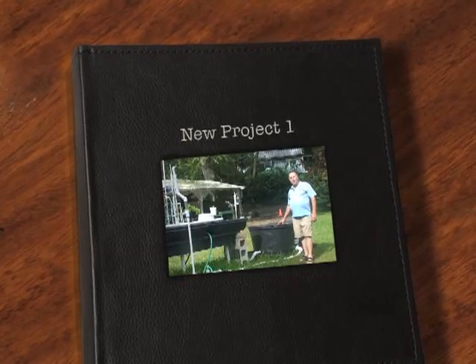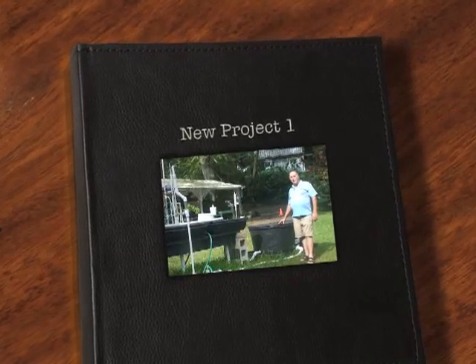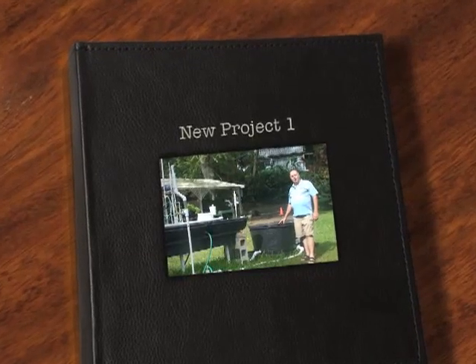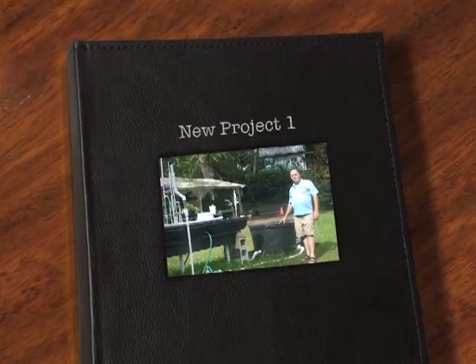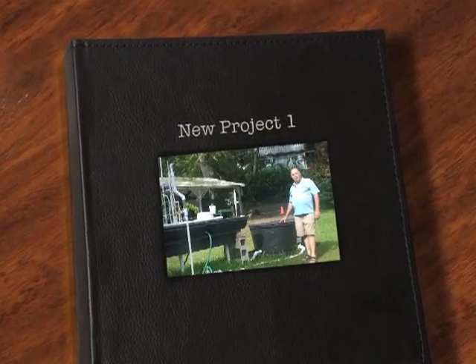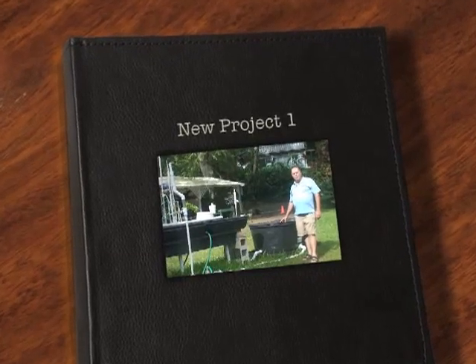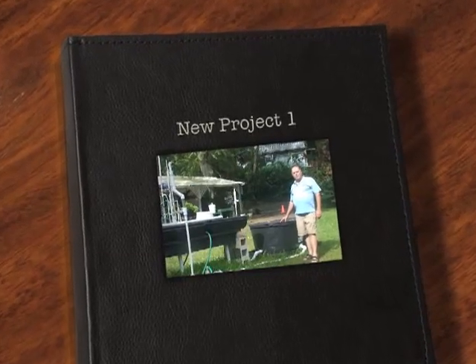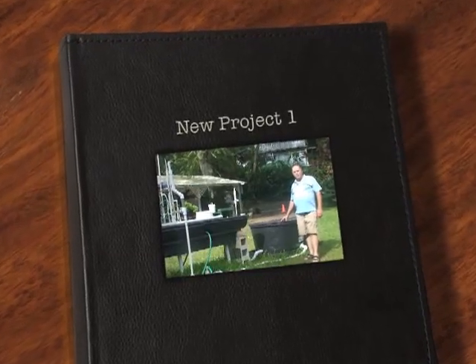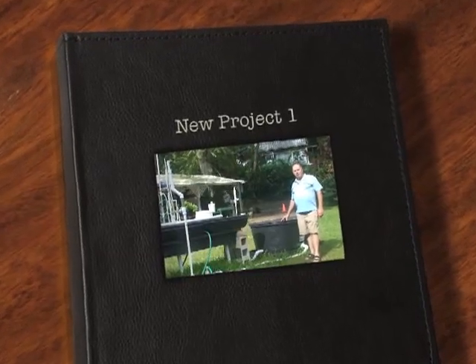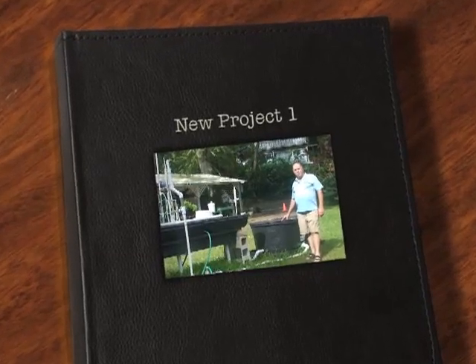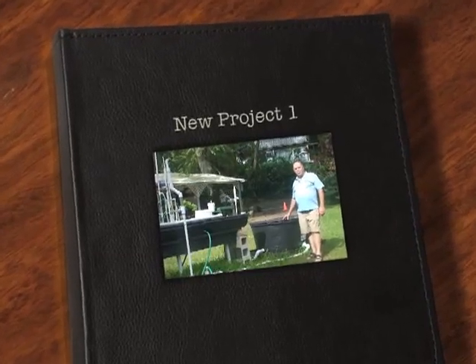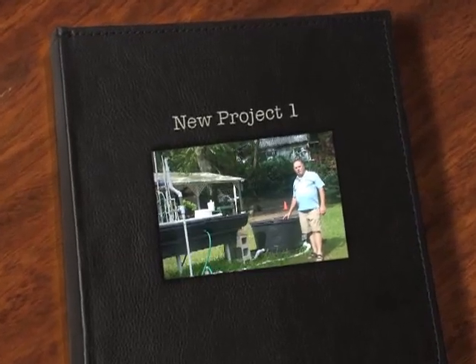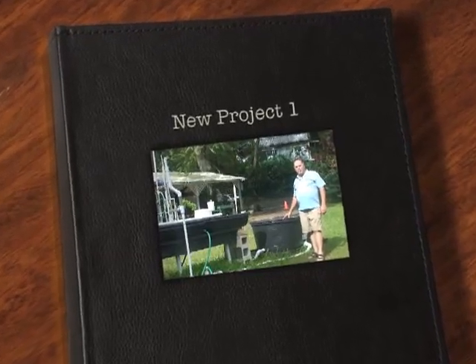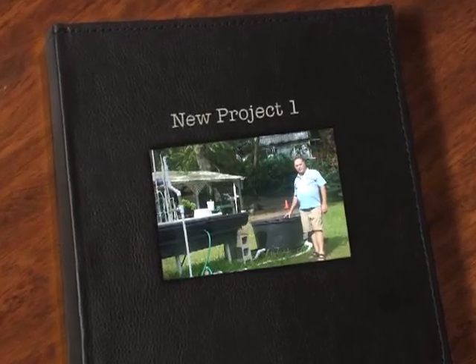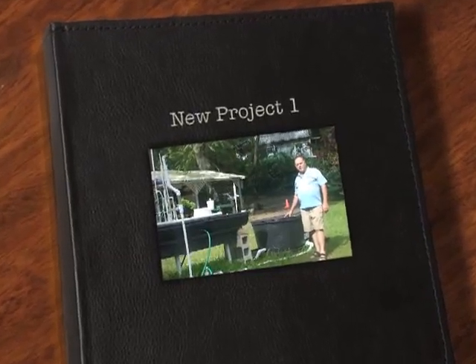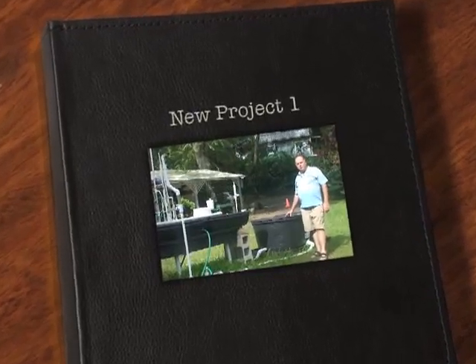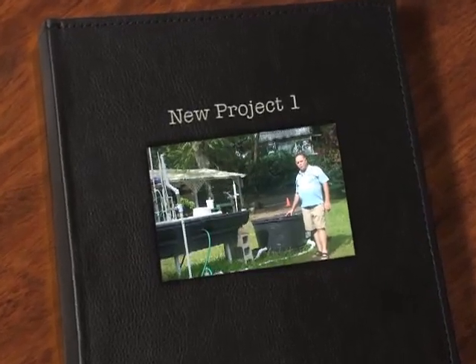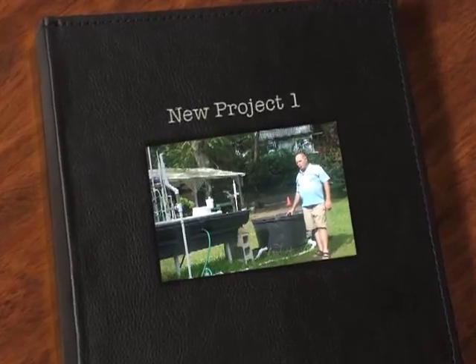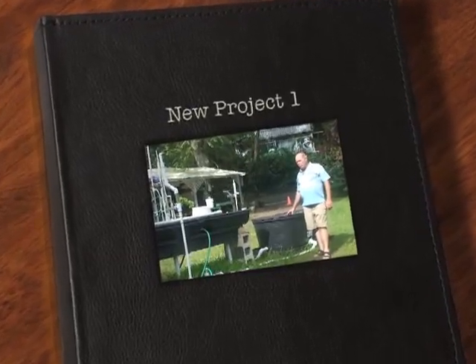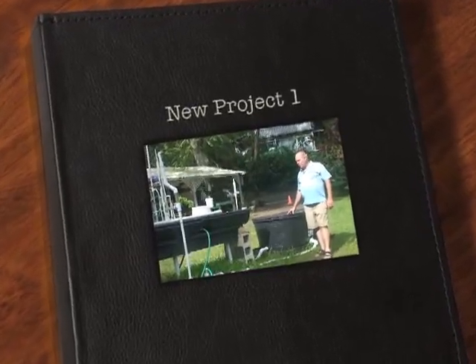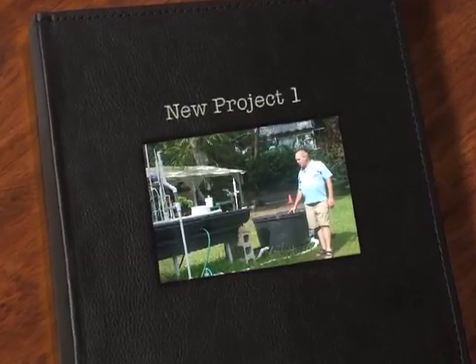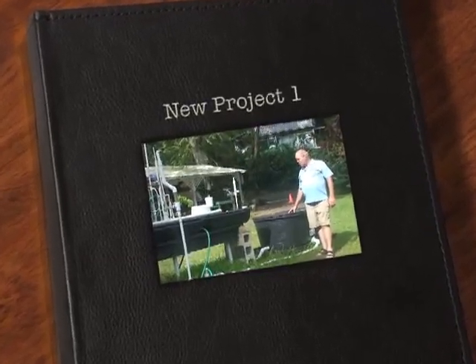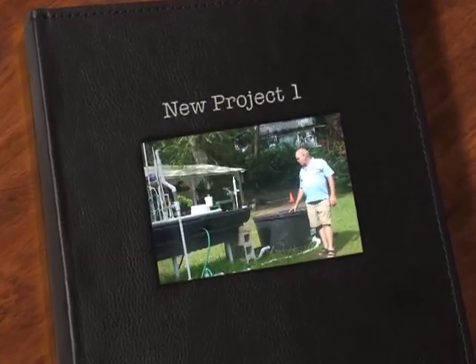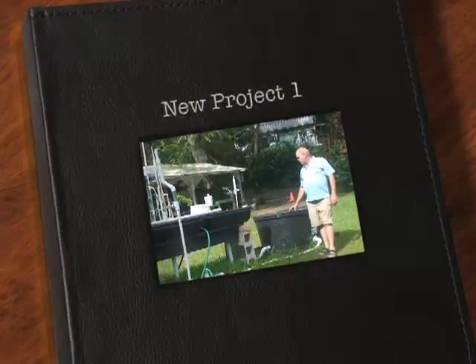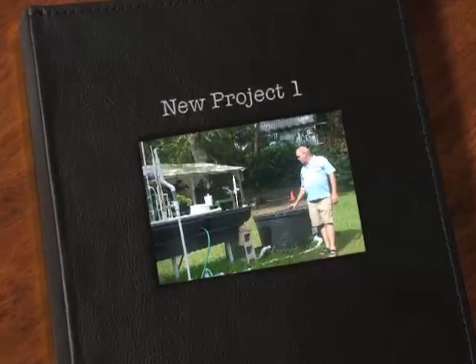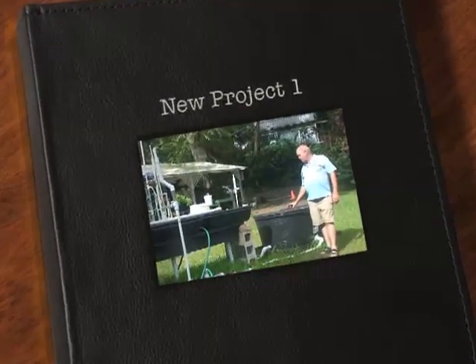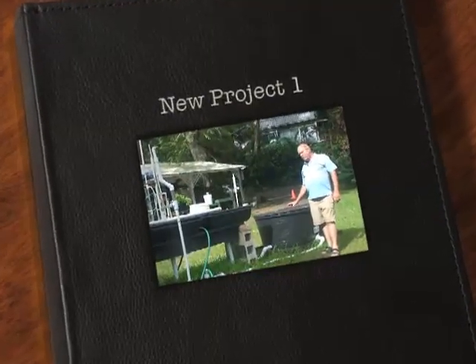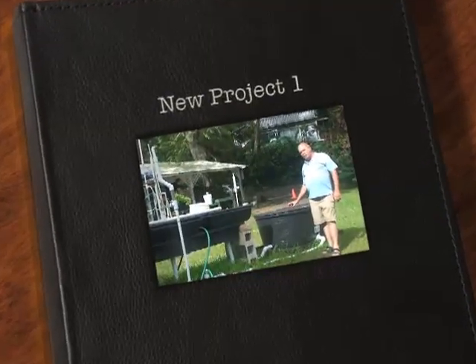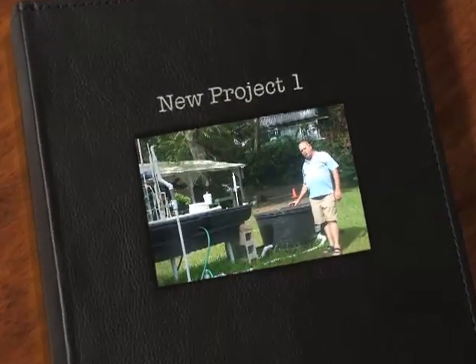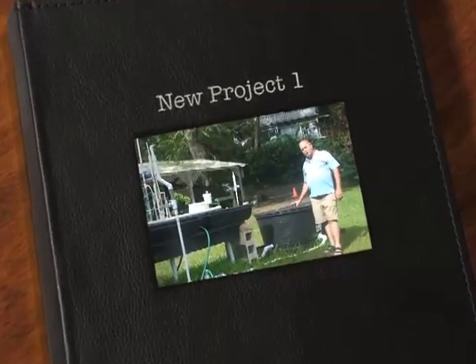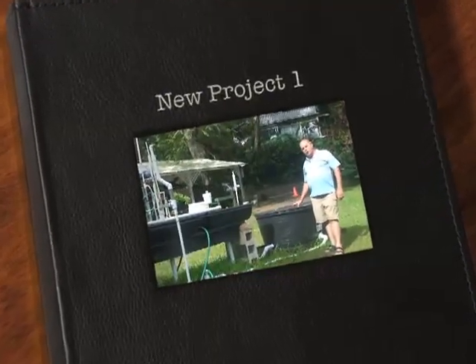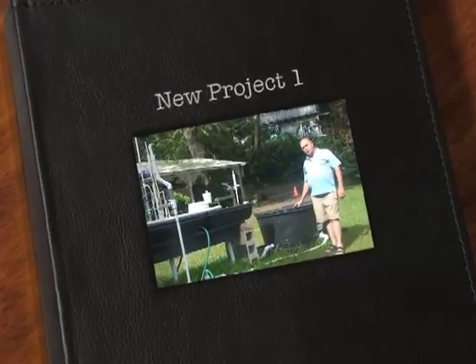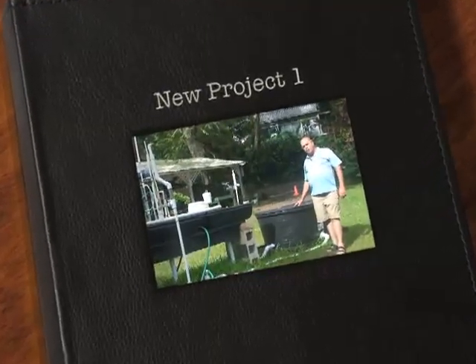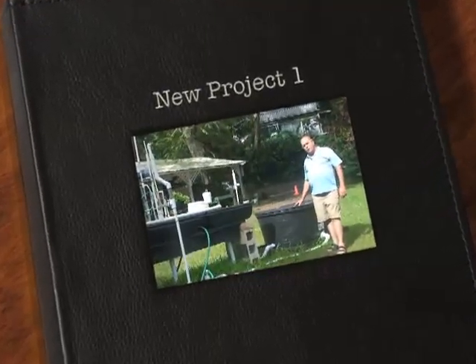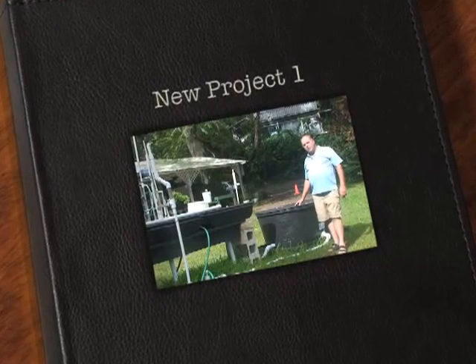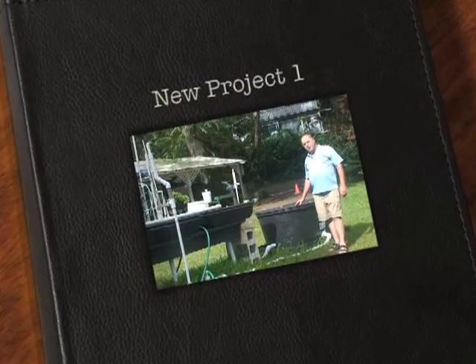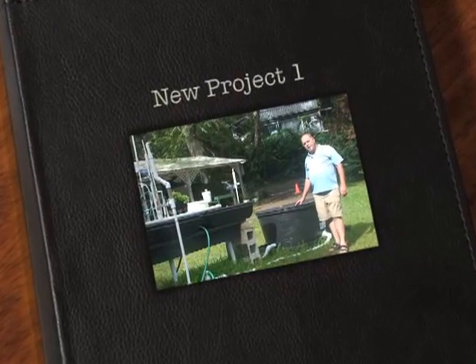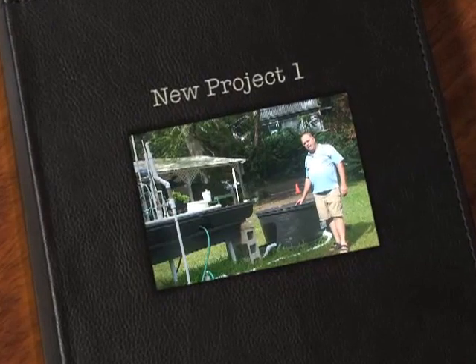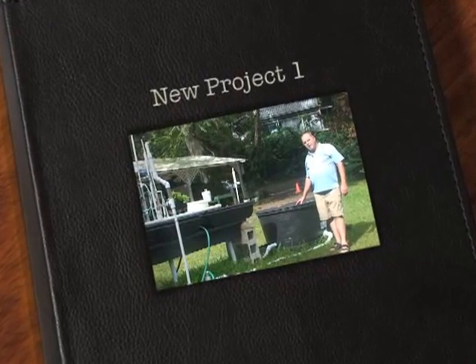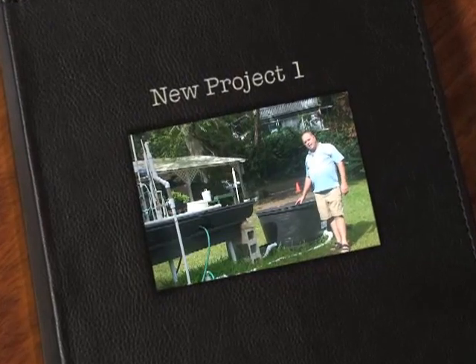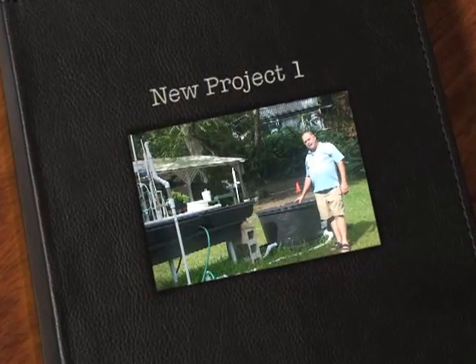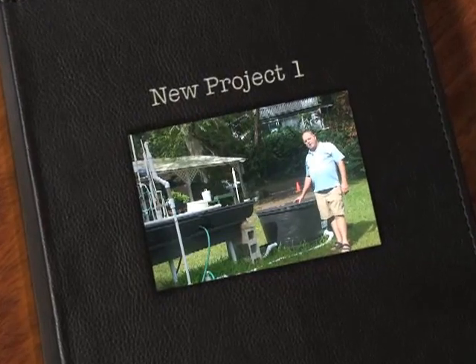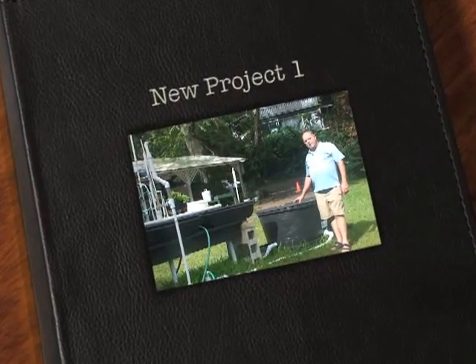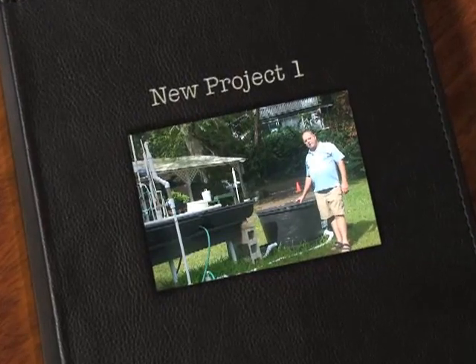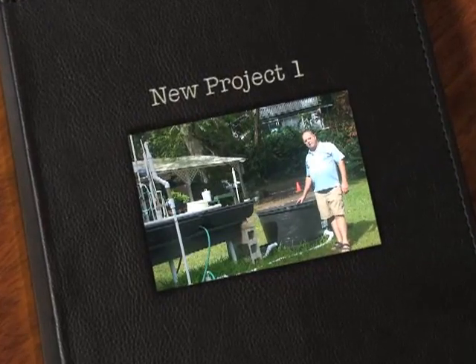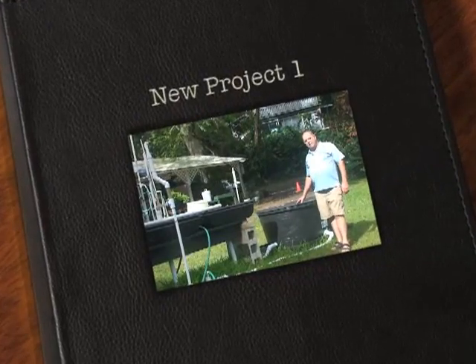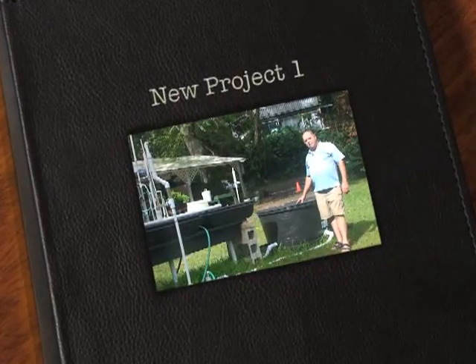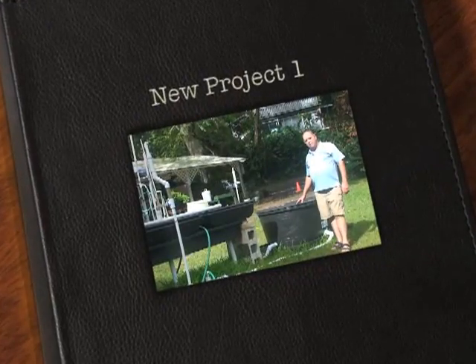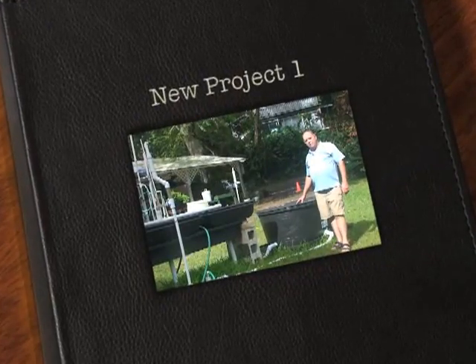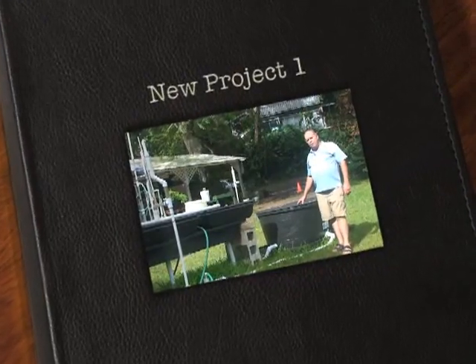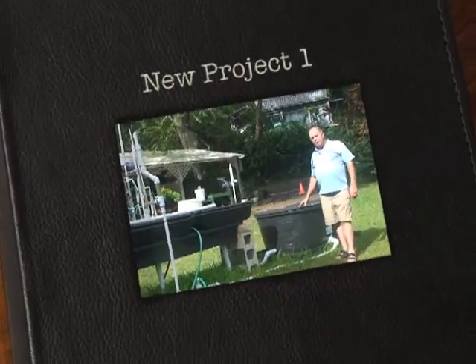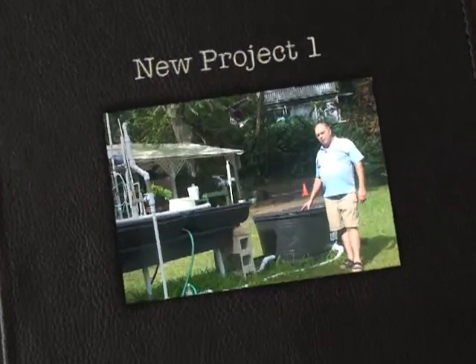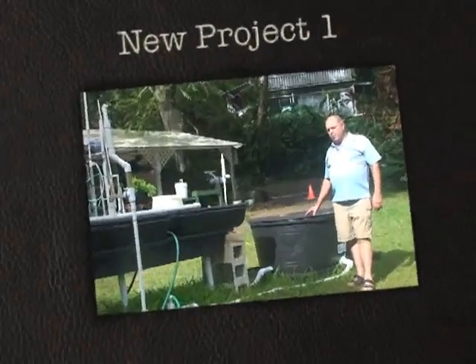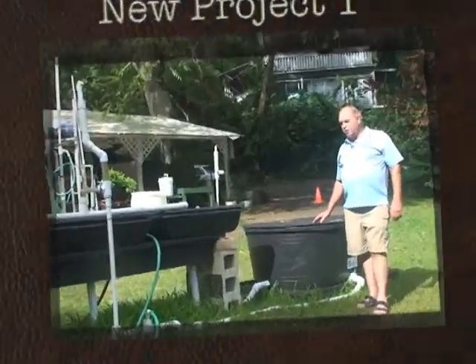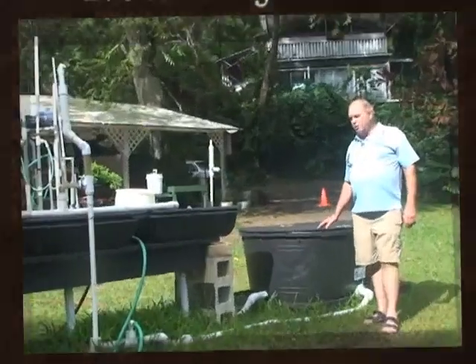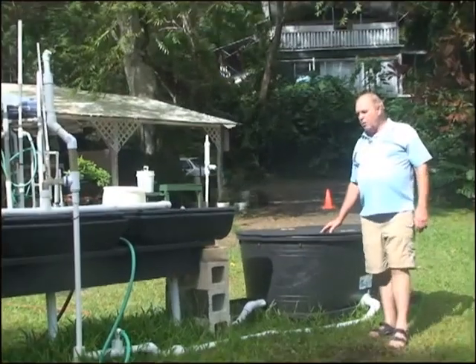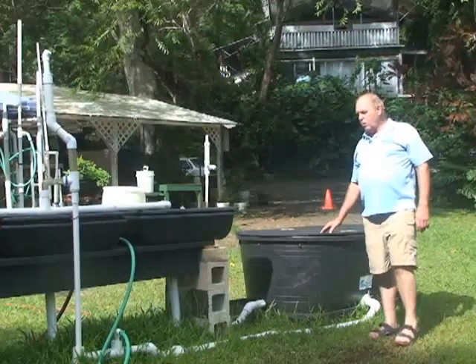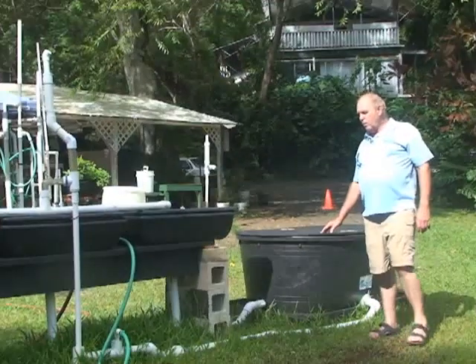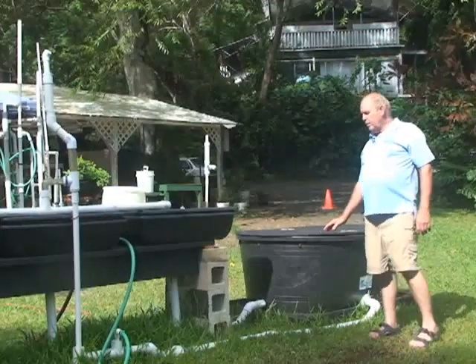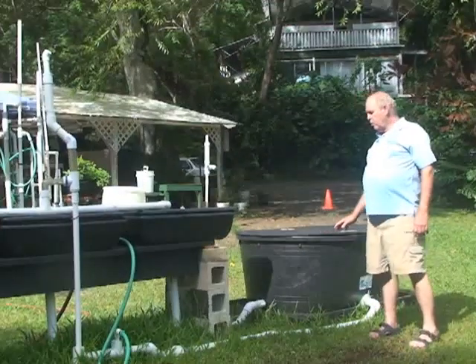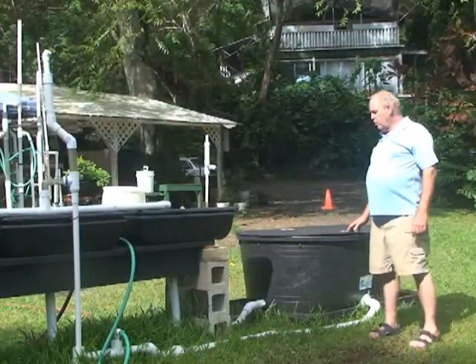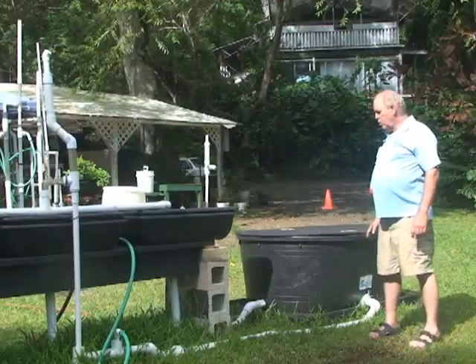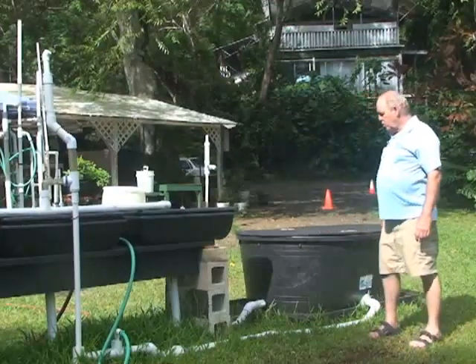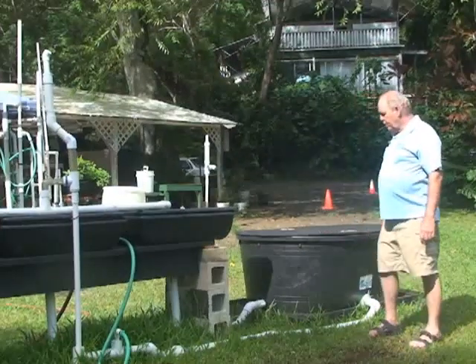Hi, my name is Glen Martinez. I'm with Olamana Gardens, and what I want to share with you today is a system that we've been able to ship all around the world.